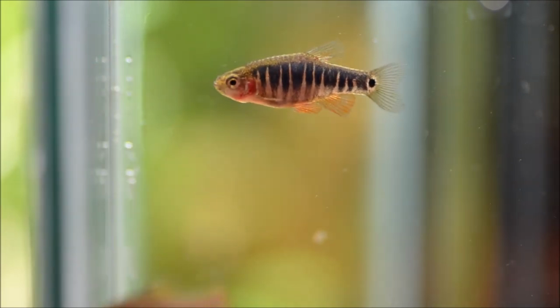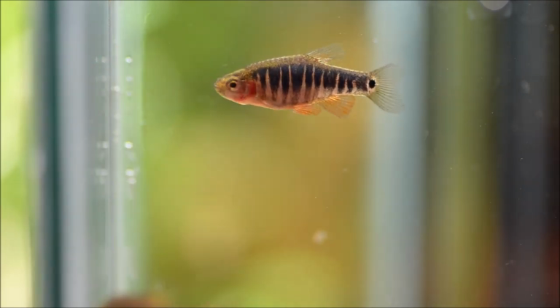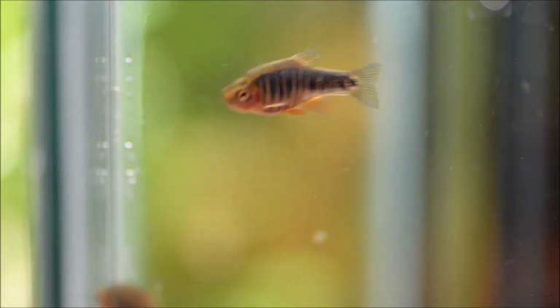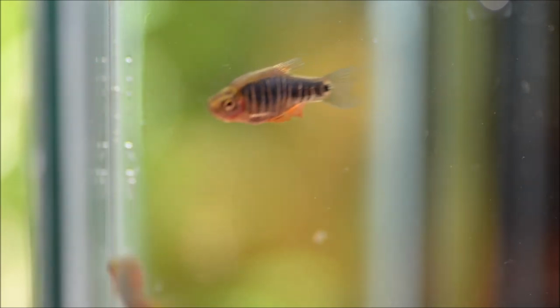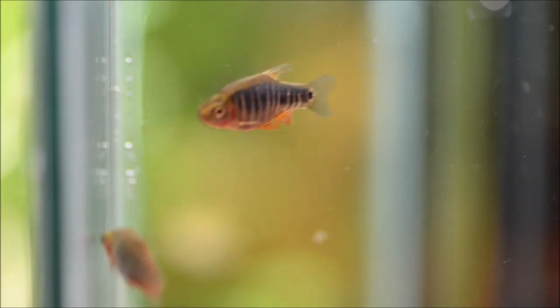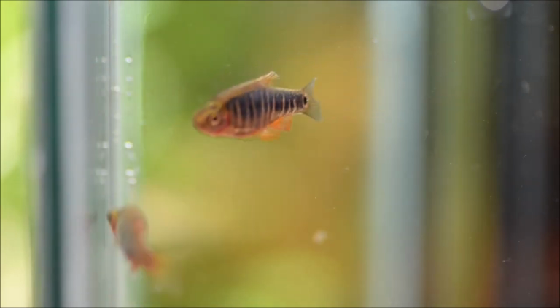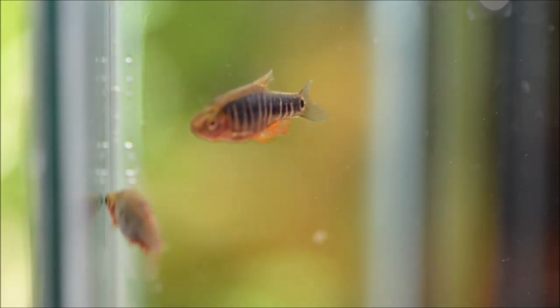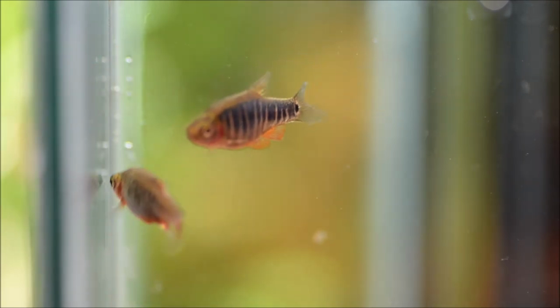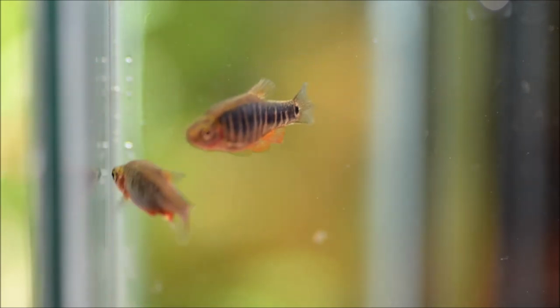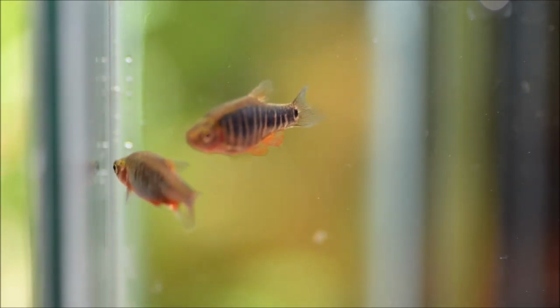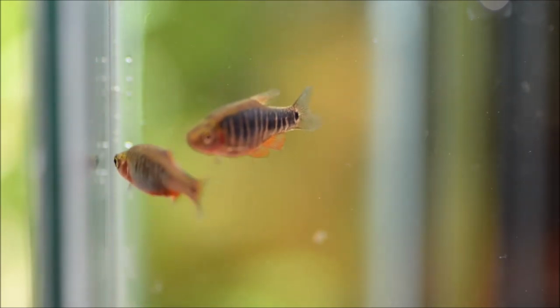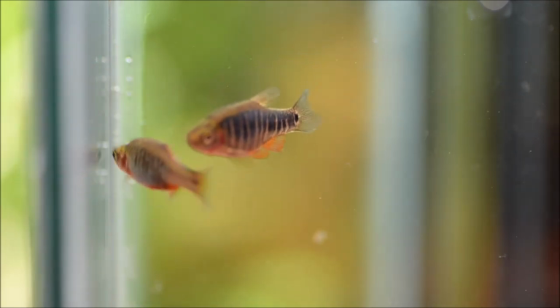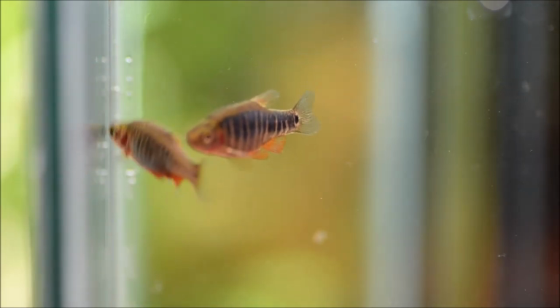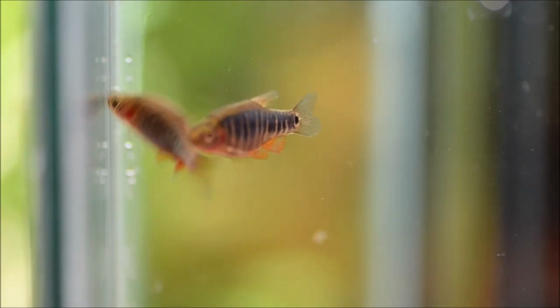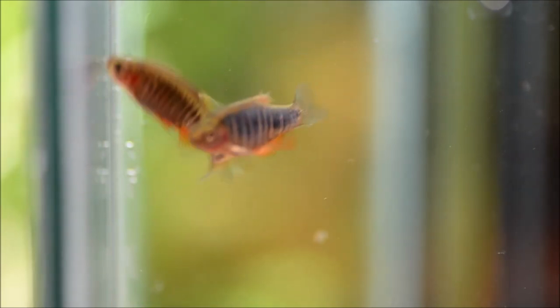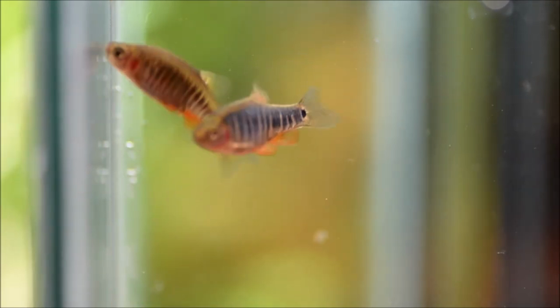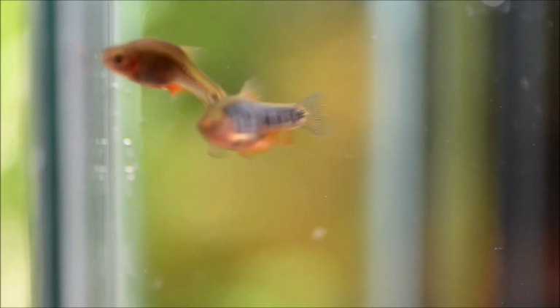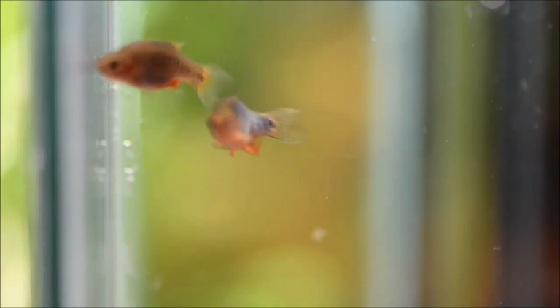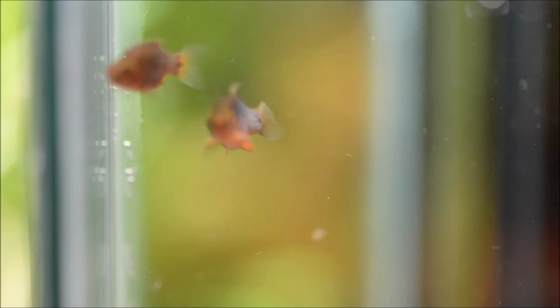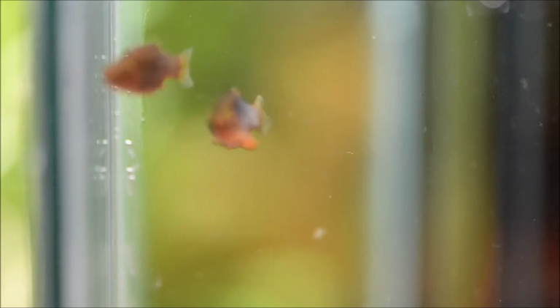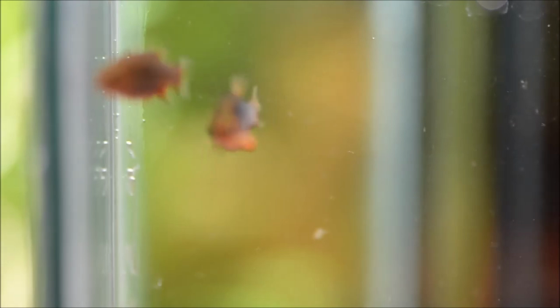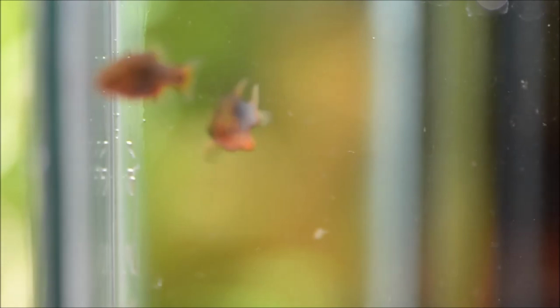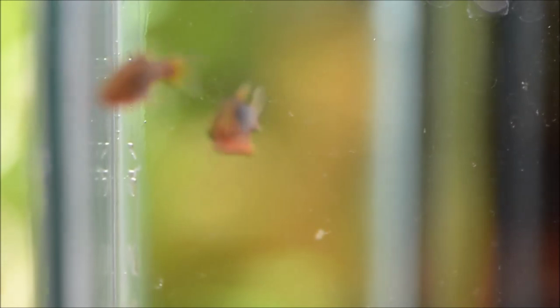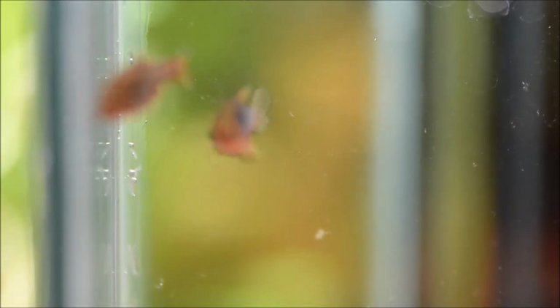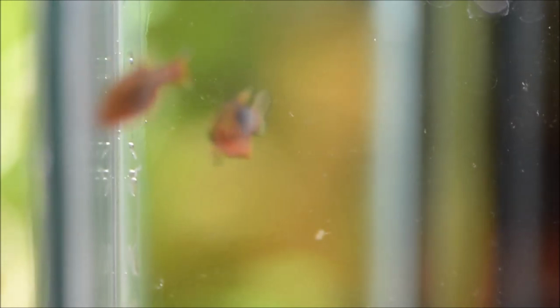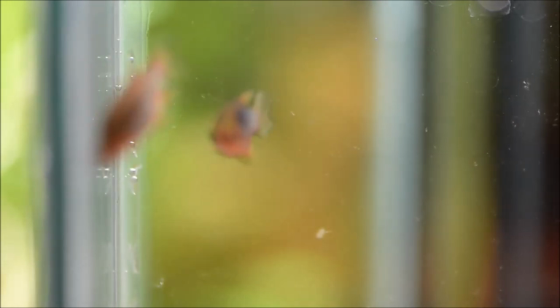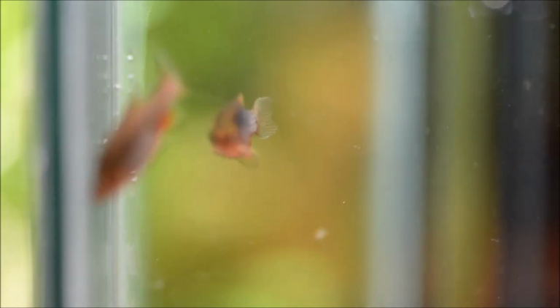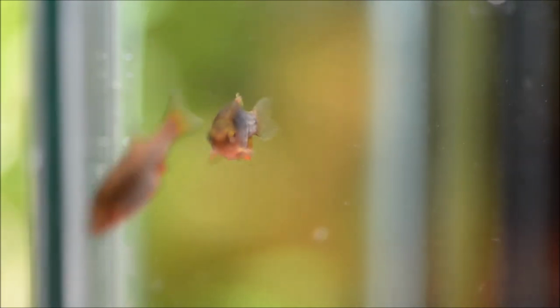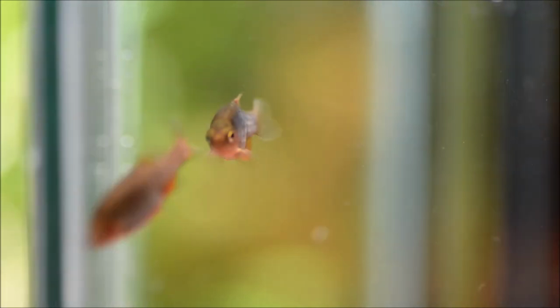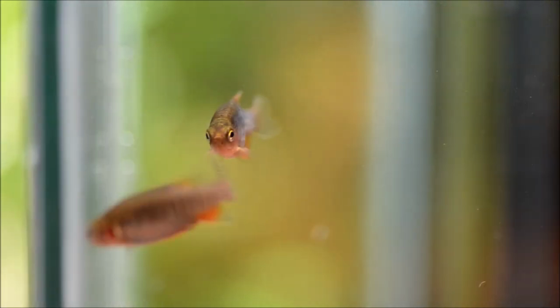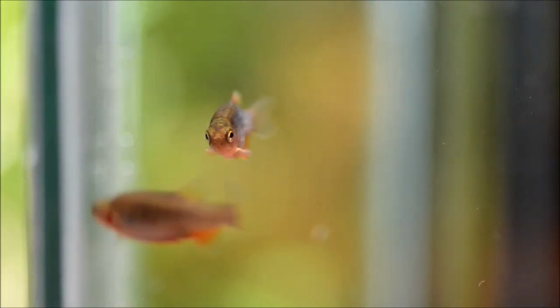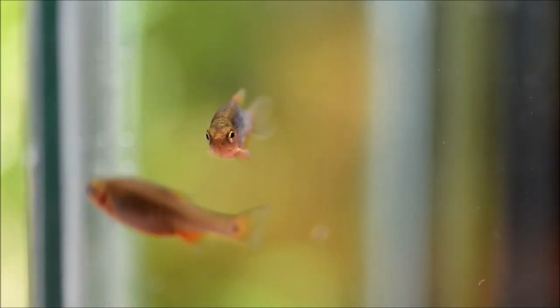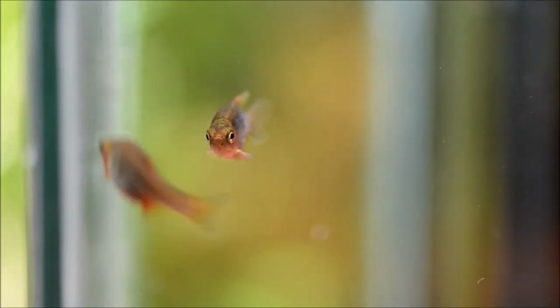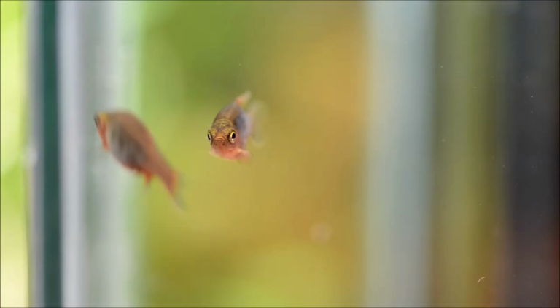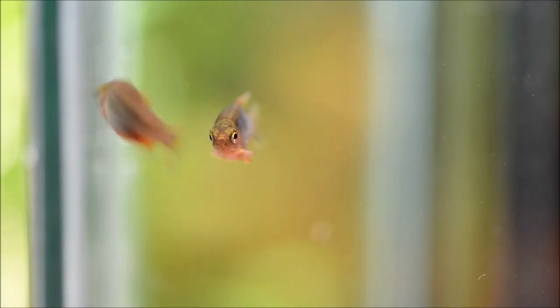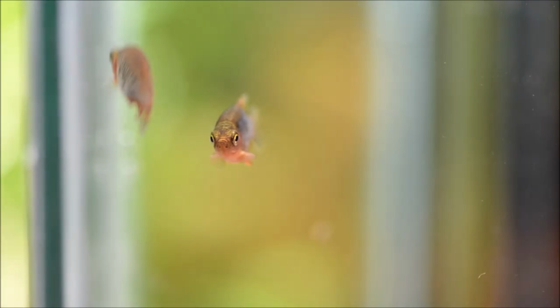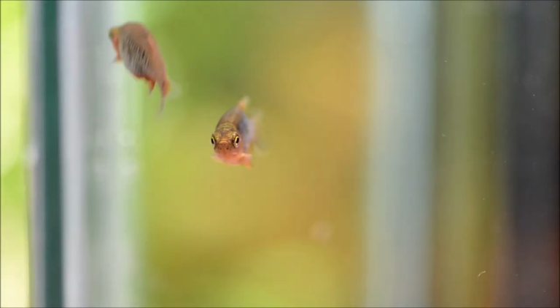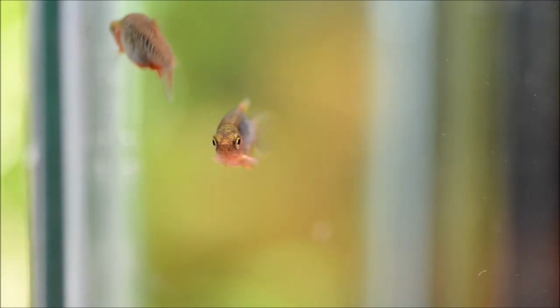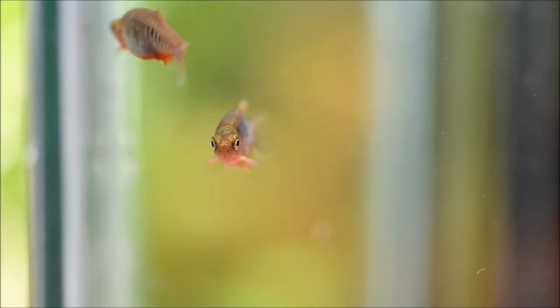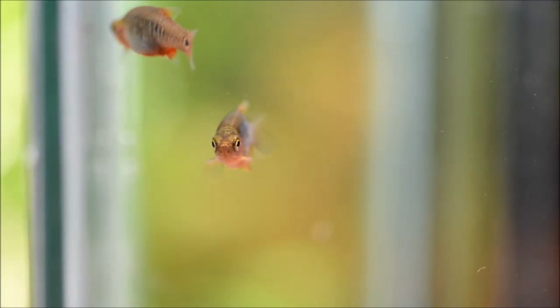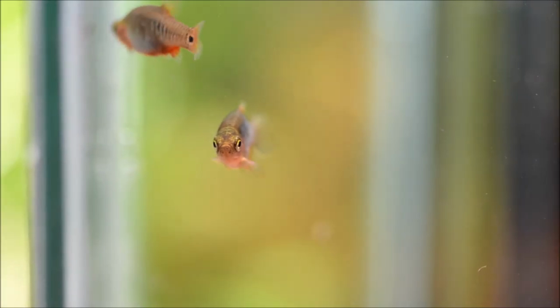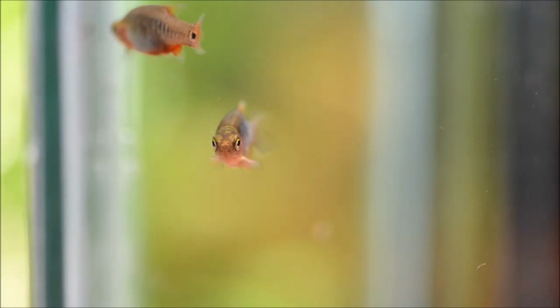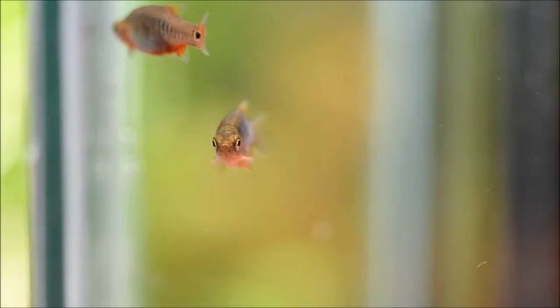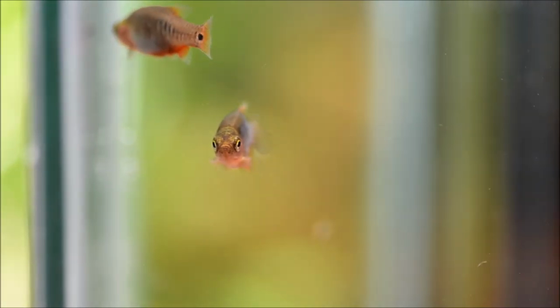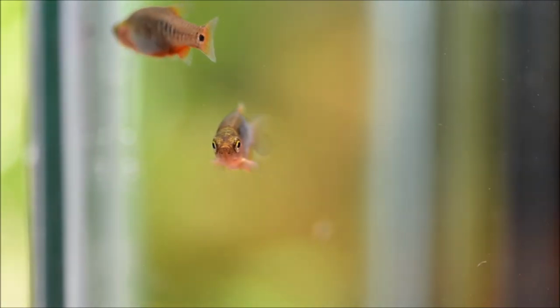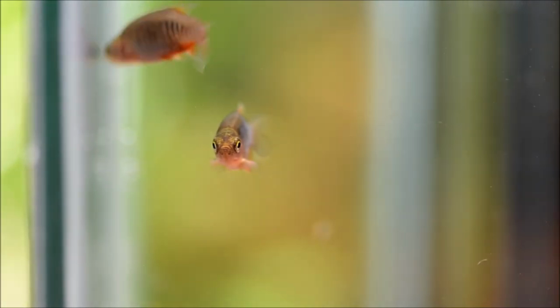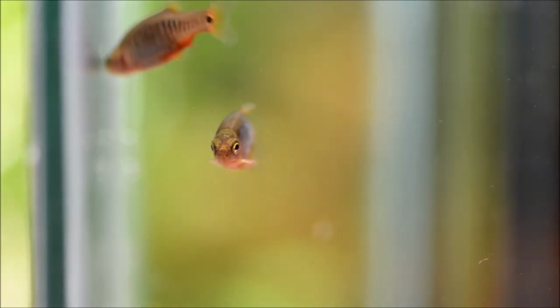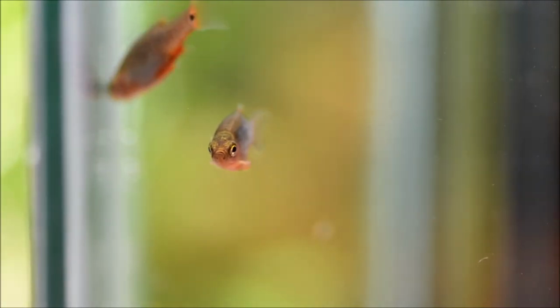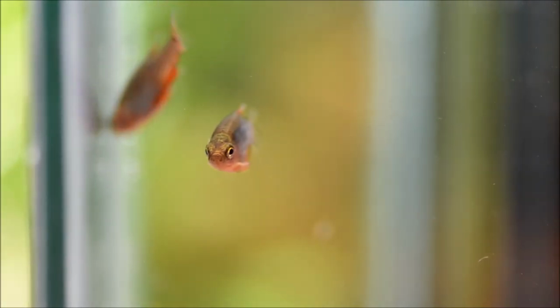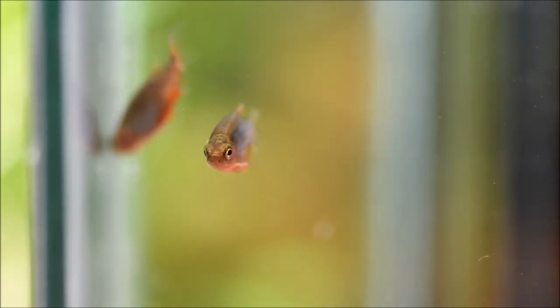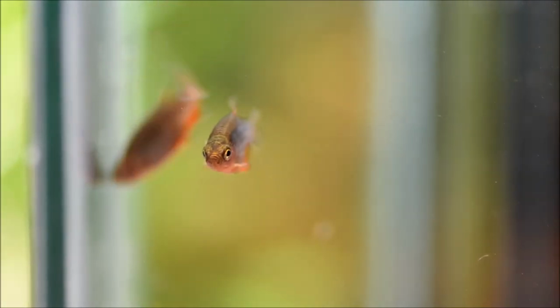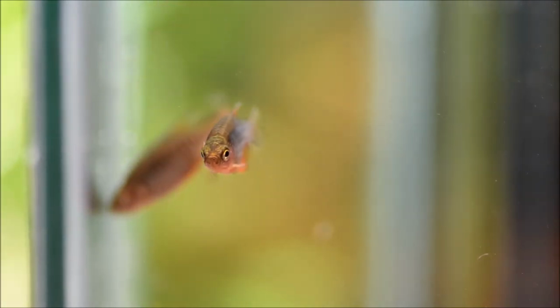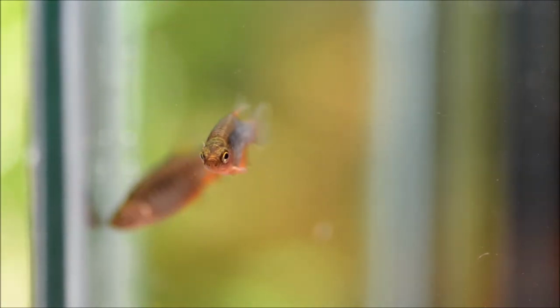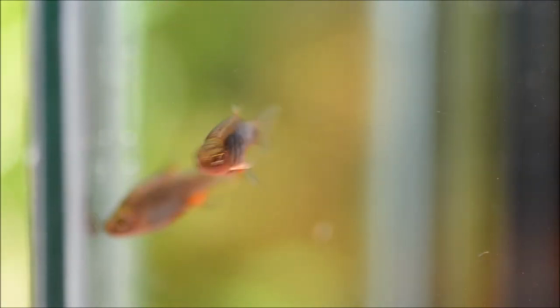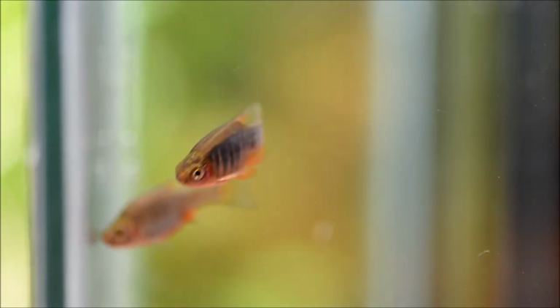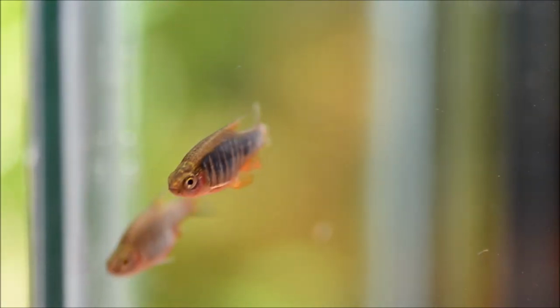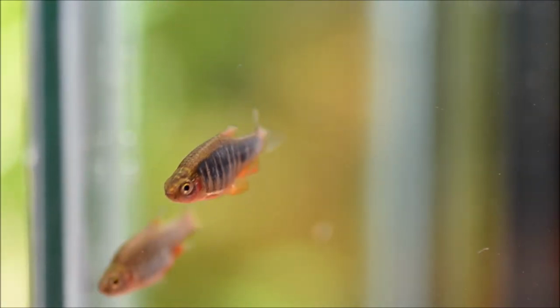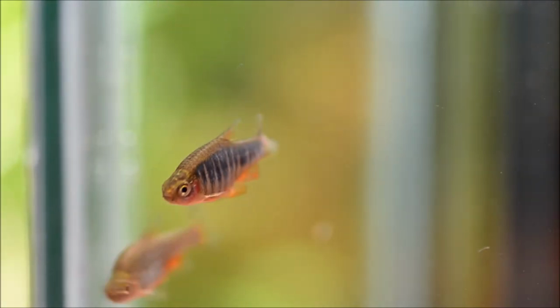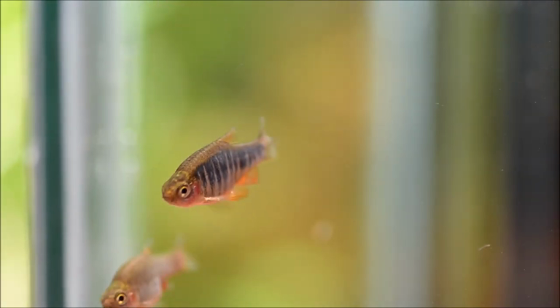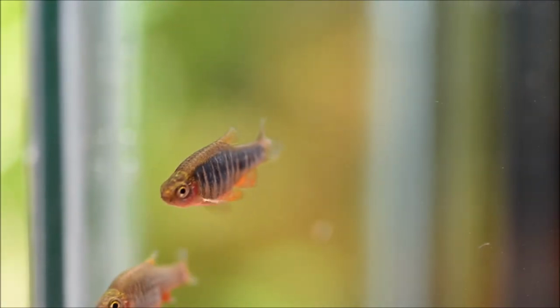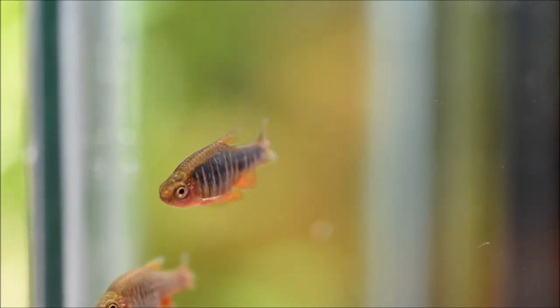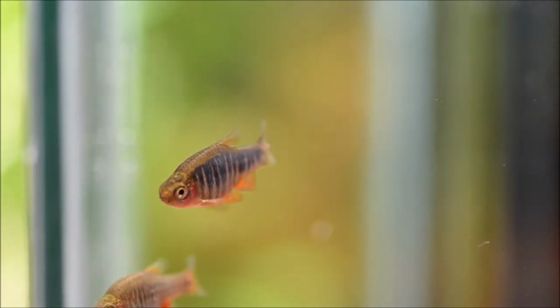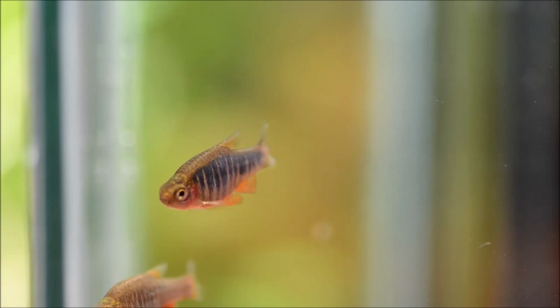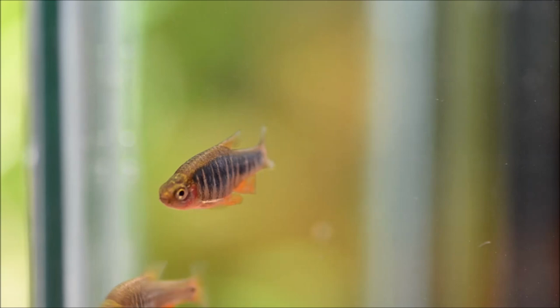An important thing to note is these guys can hybridize with Celestial Pearl Danios, Celestichthys margaritata, so you would not want to house them together.